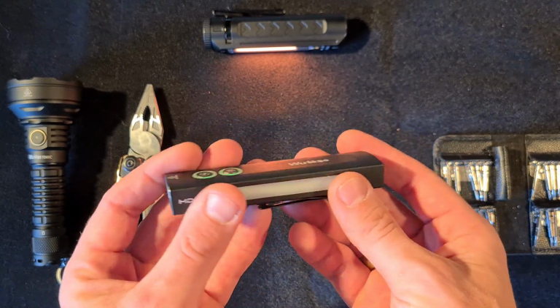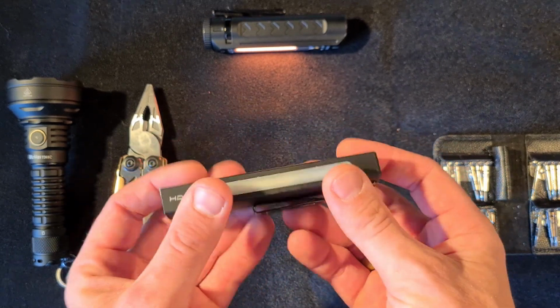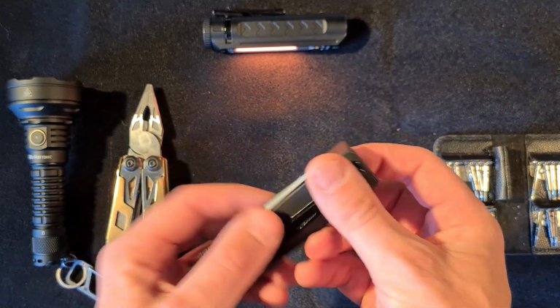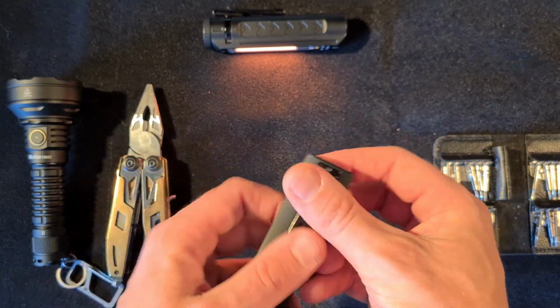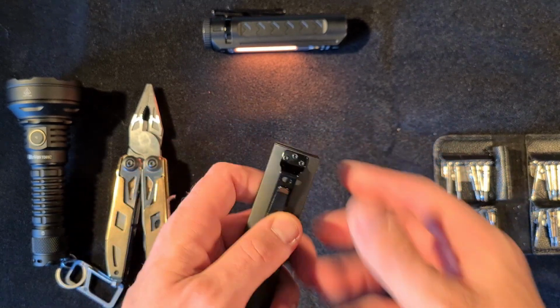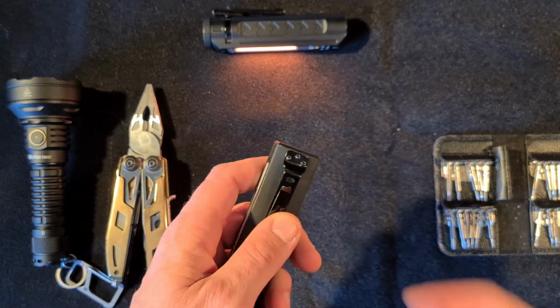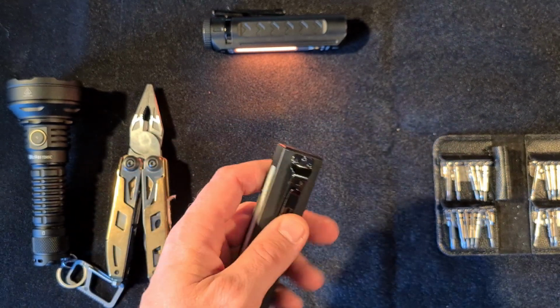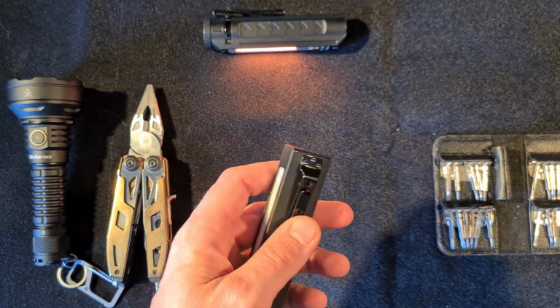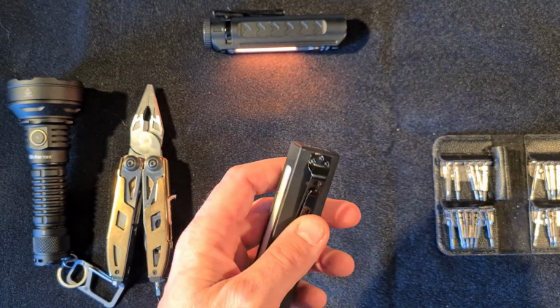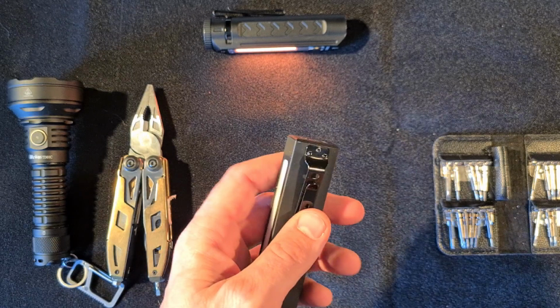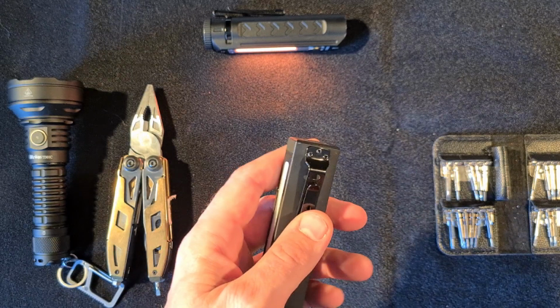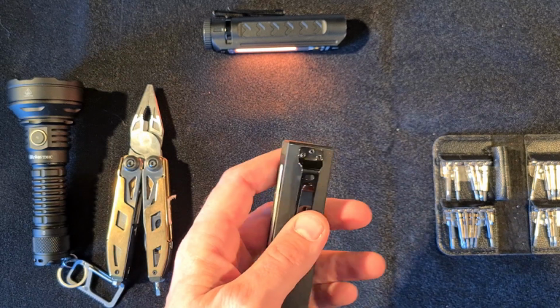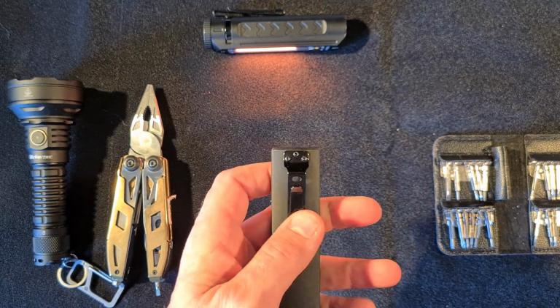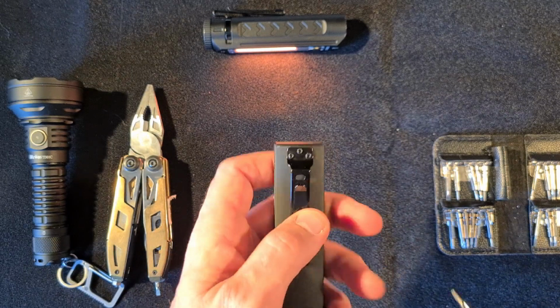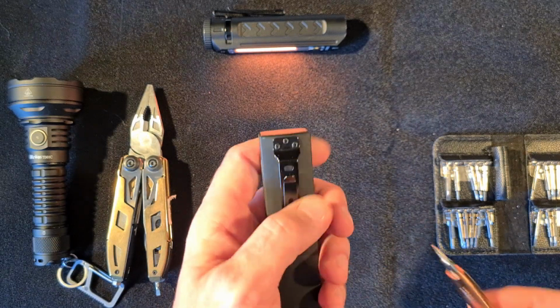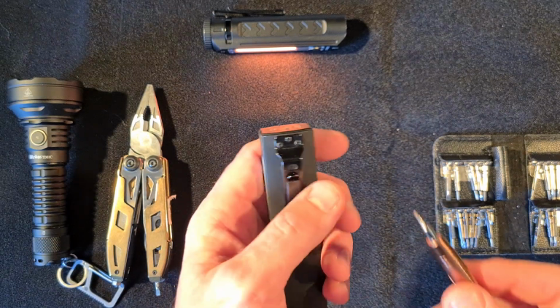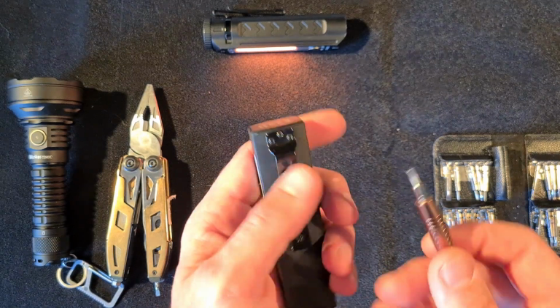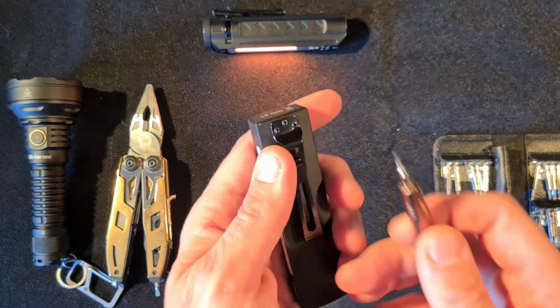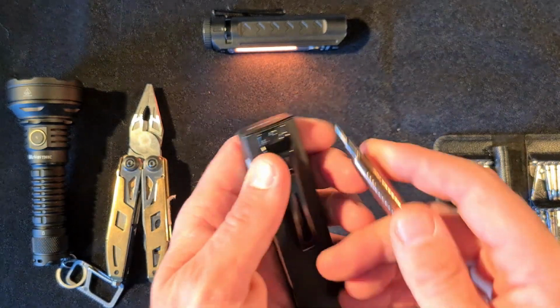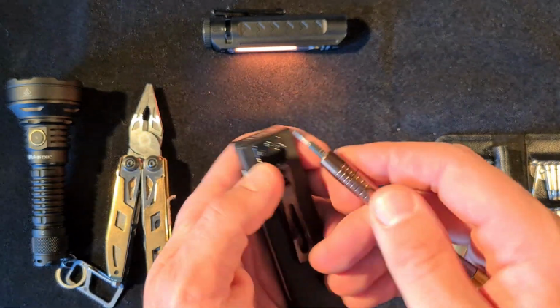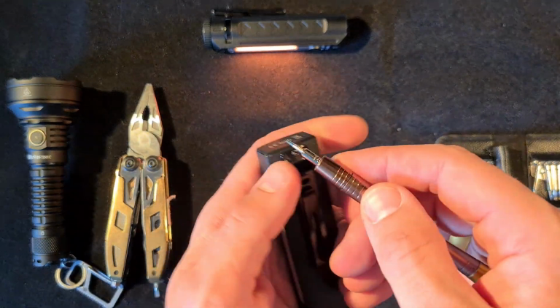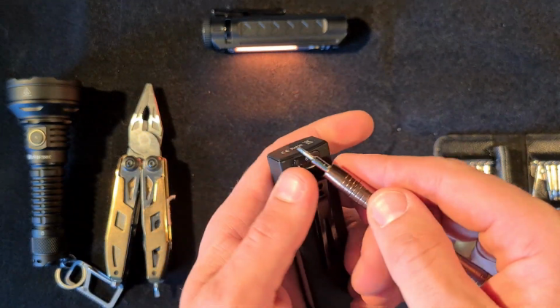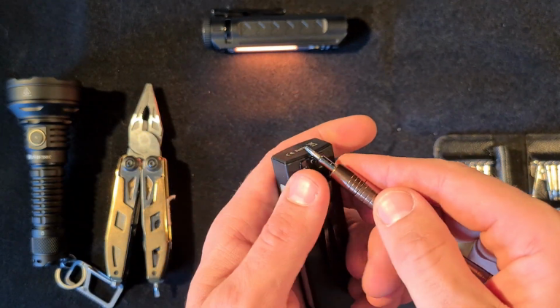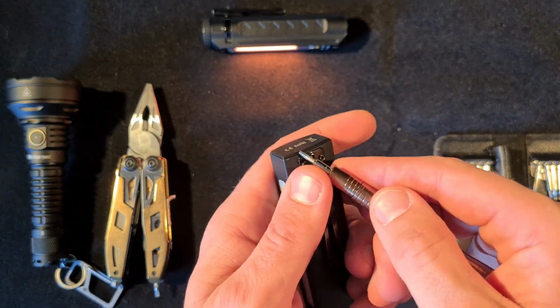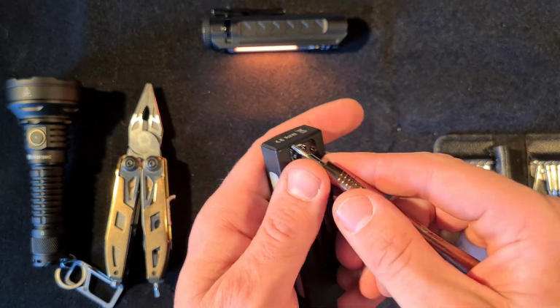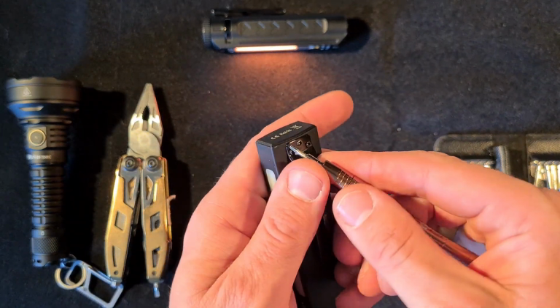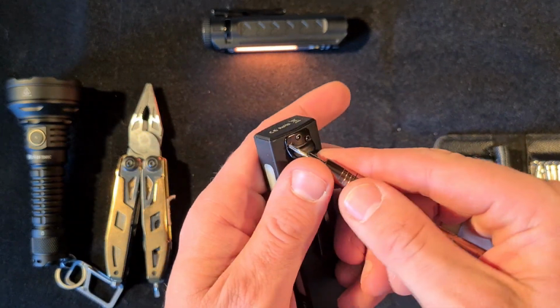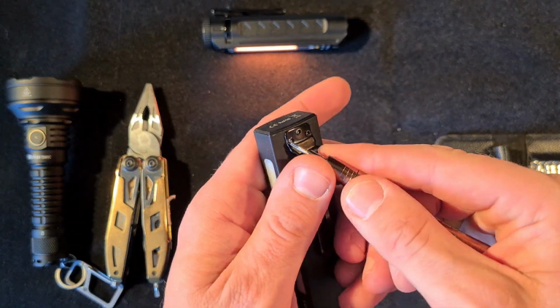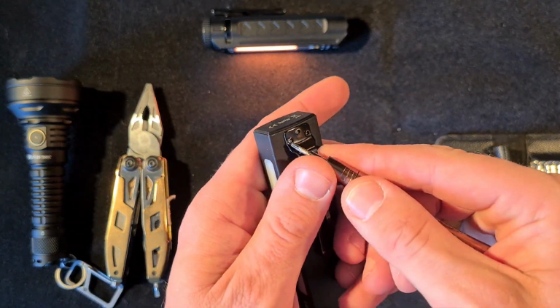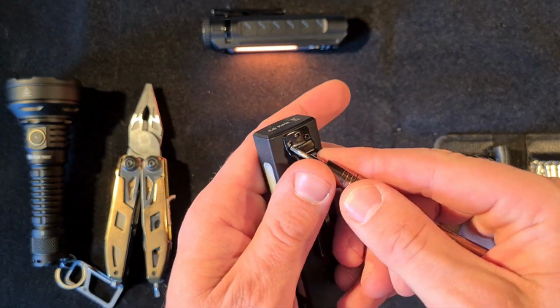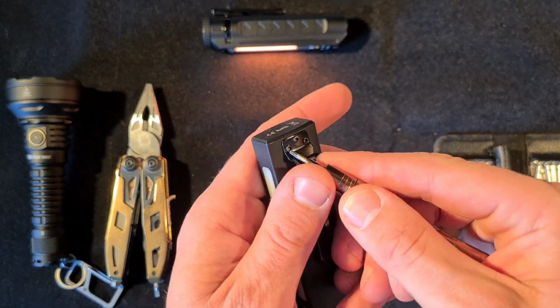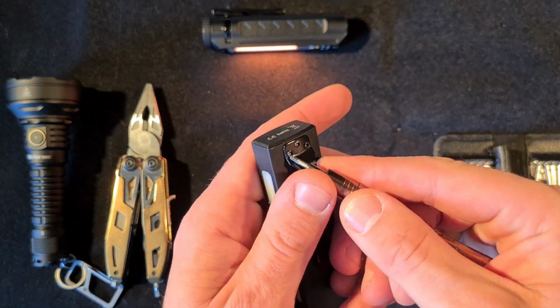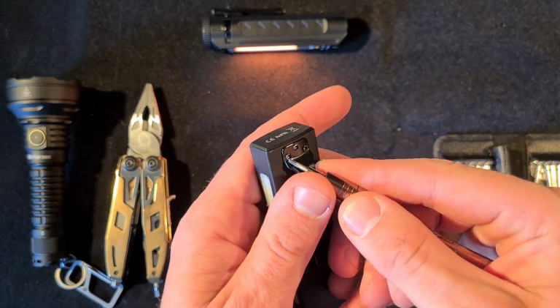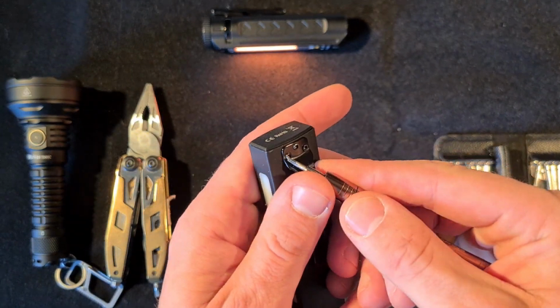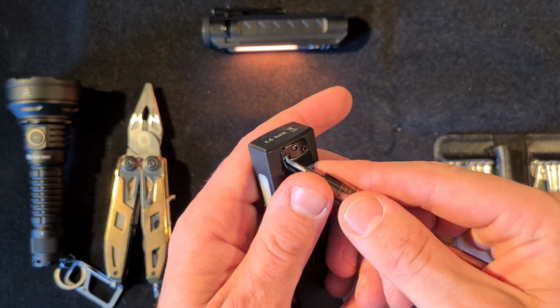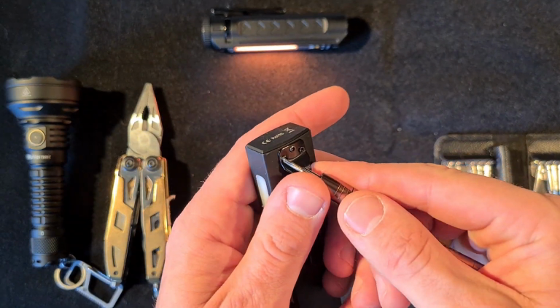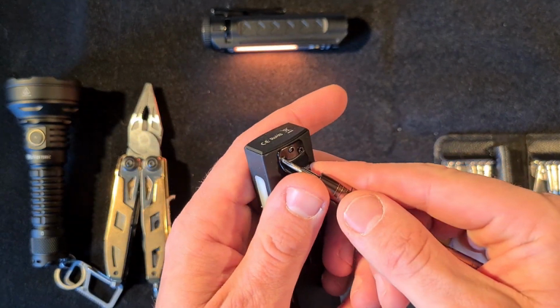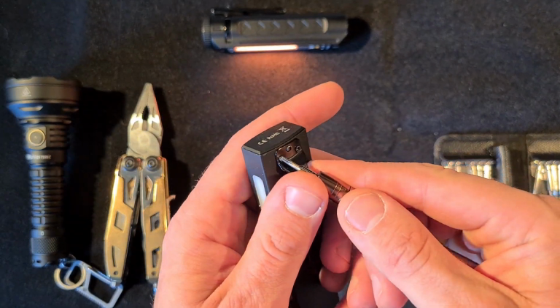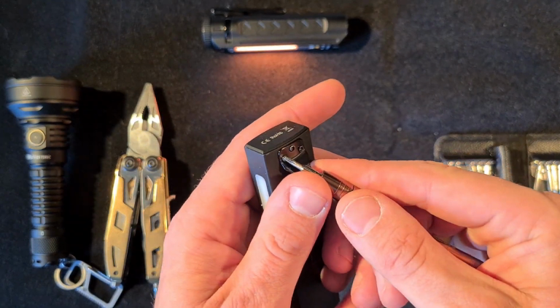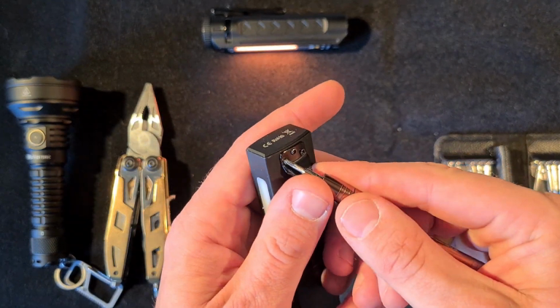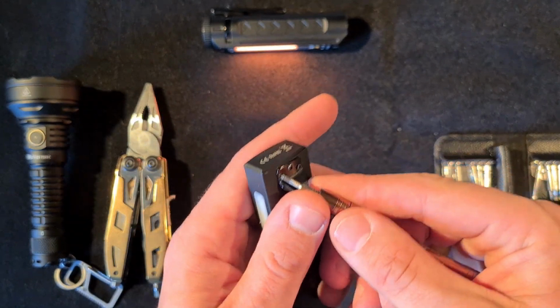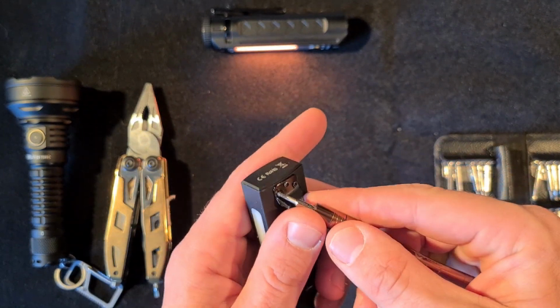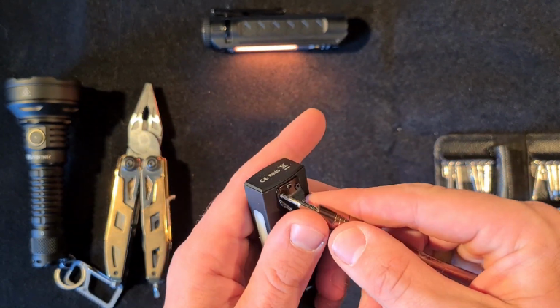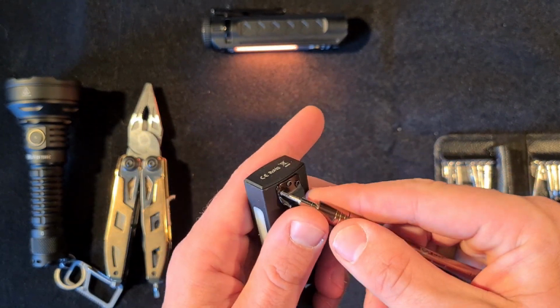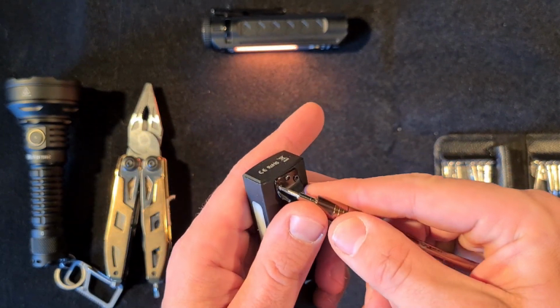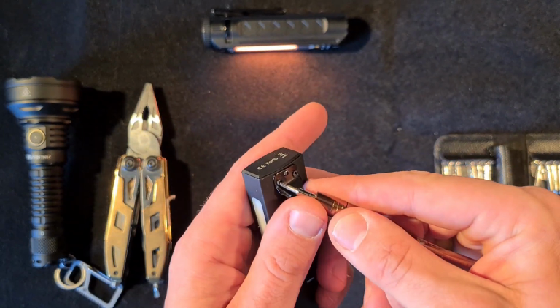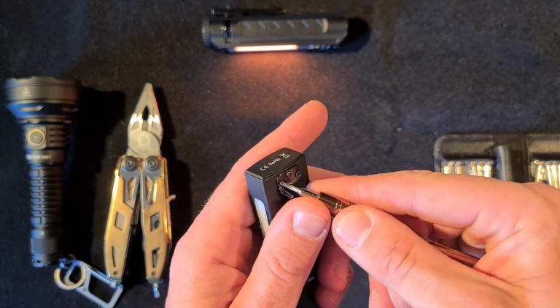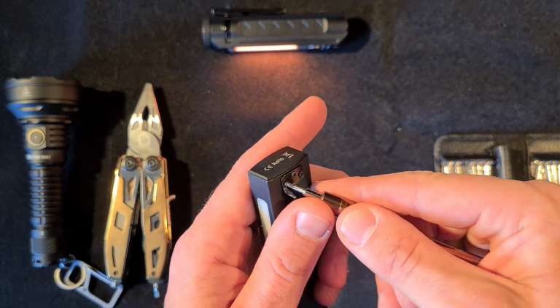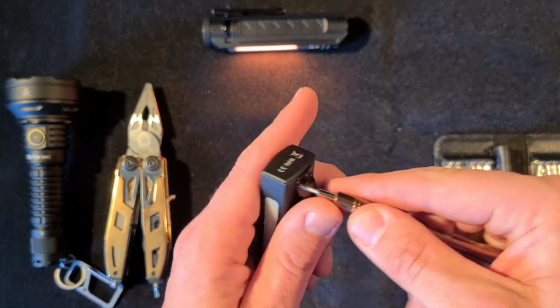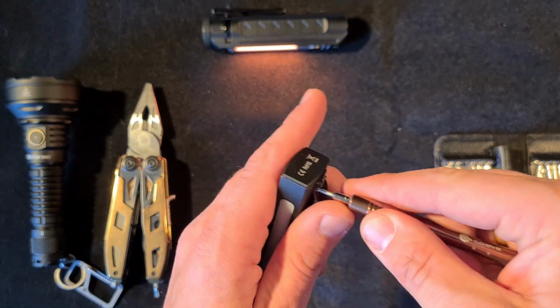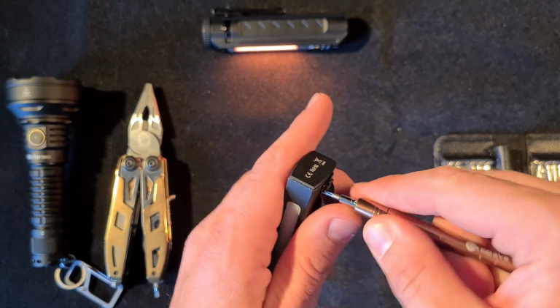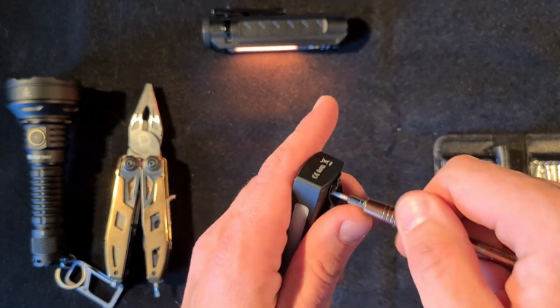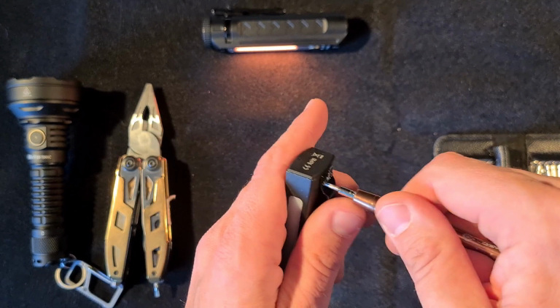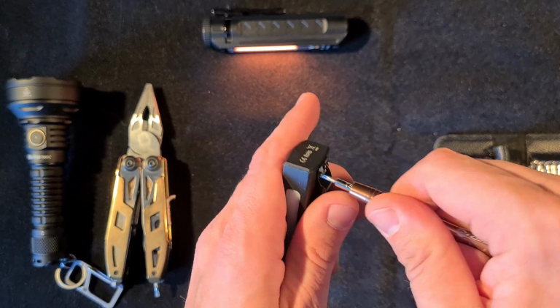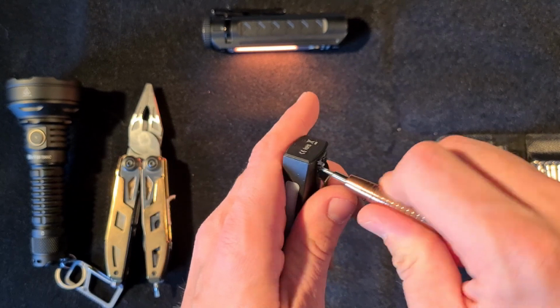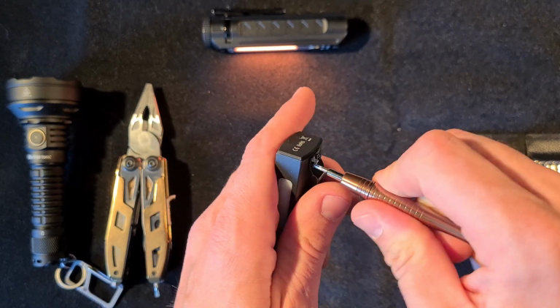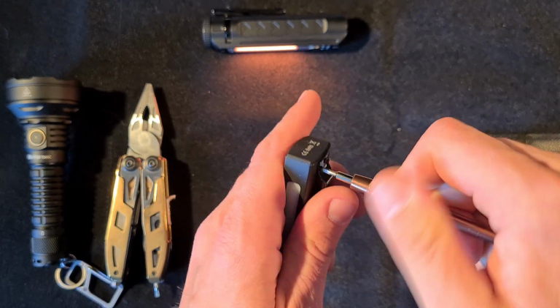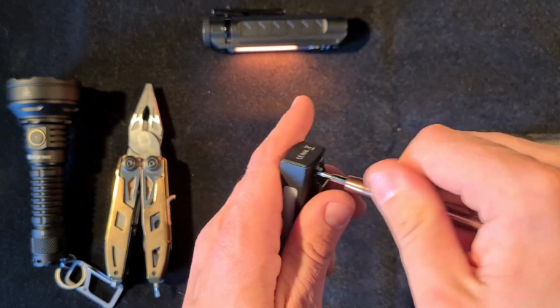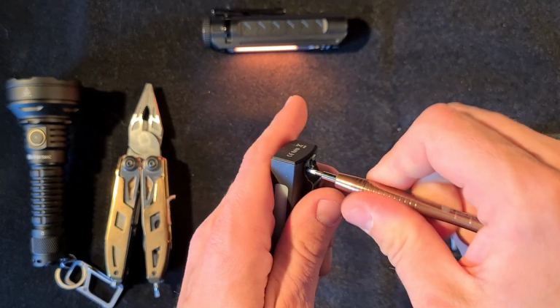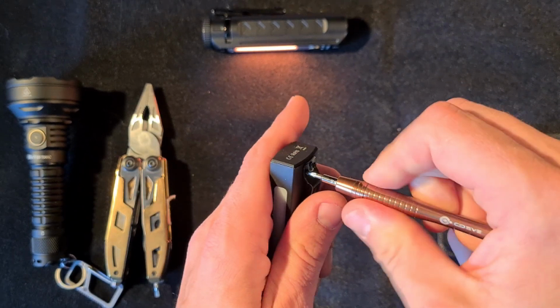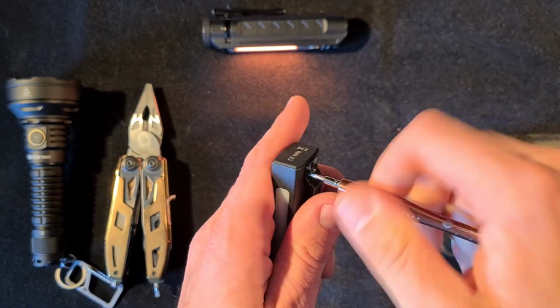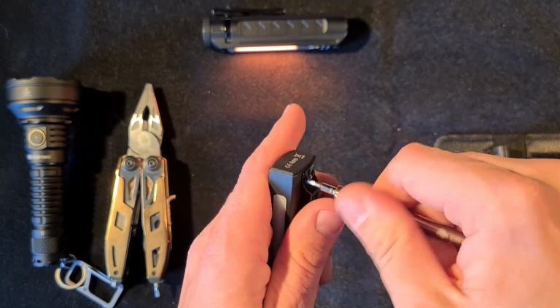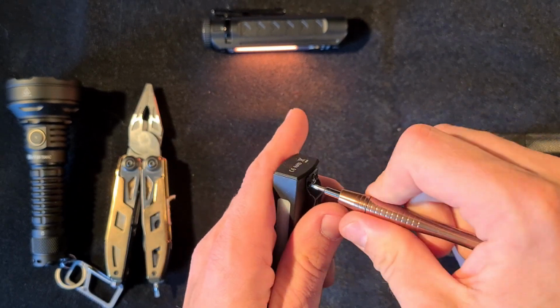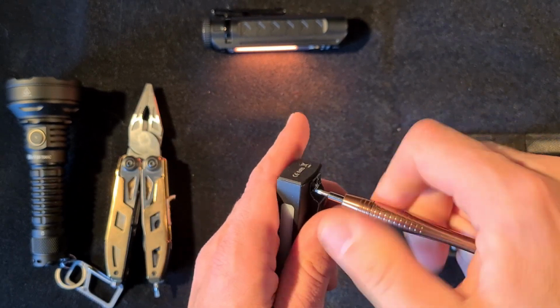I prefer to fix it because one day I have to exchange the battery anyway. I really like the light so I don't want to waste it.